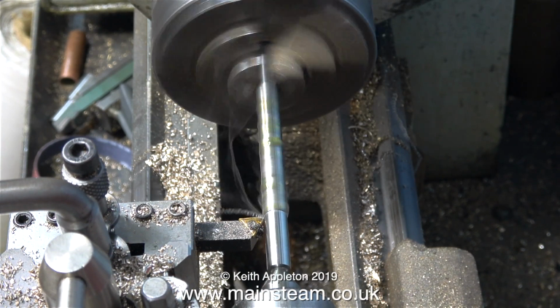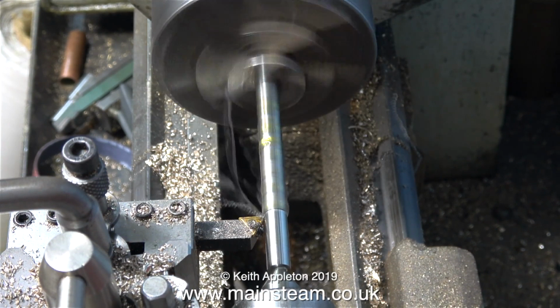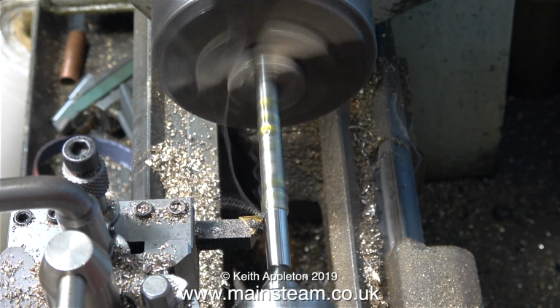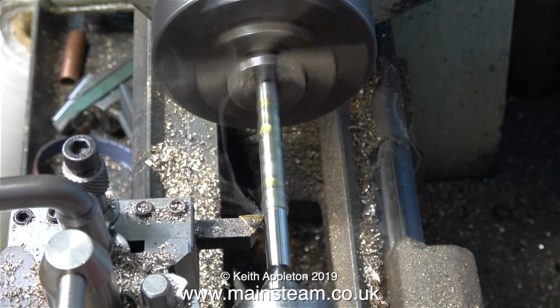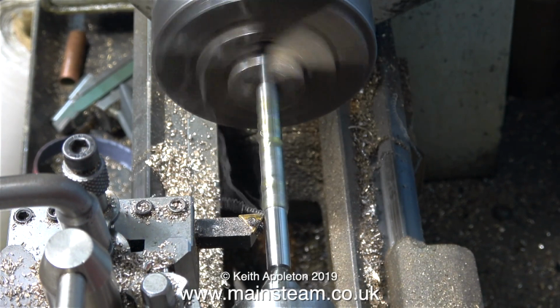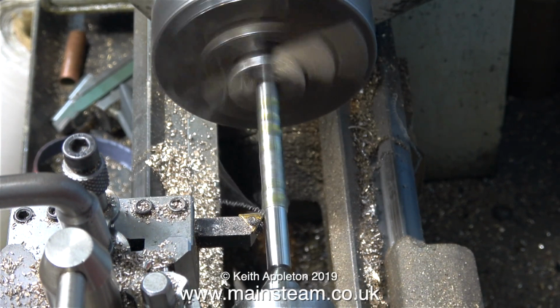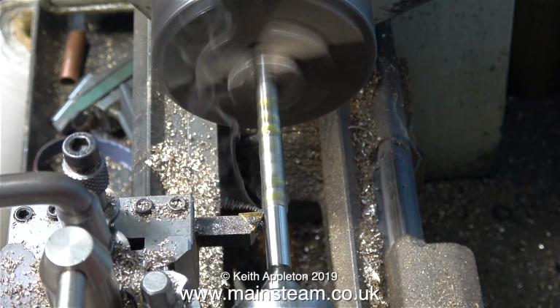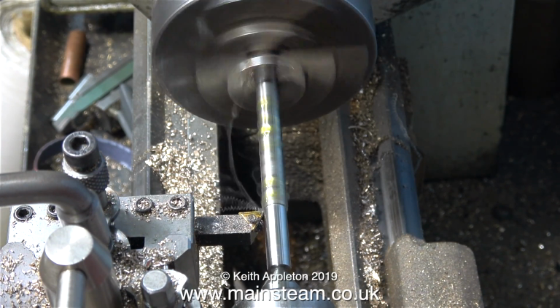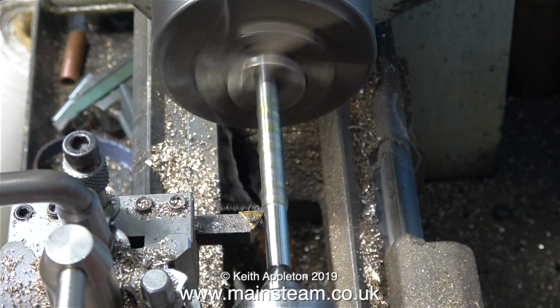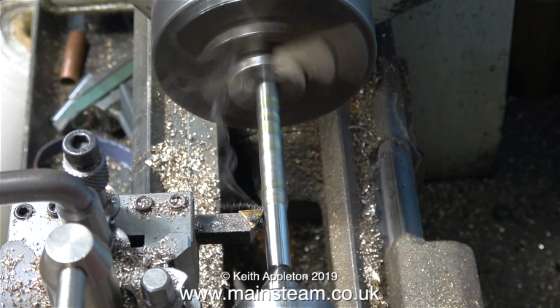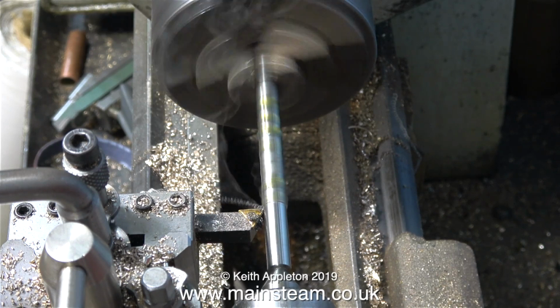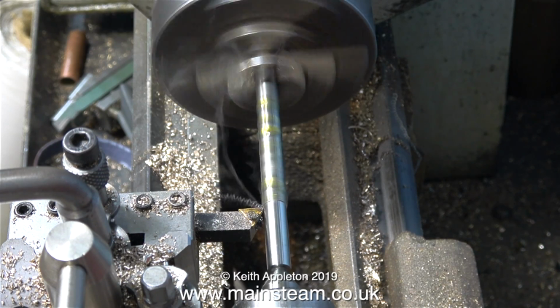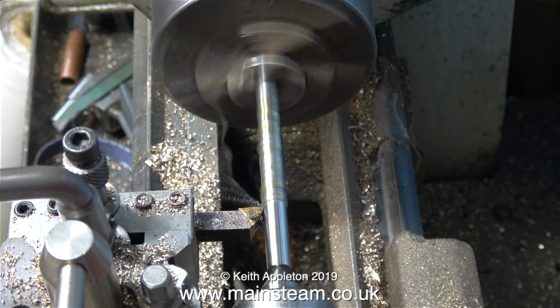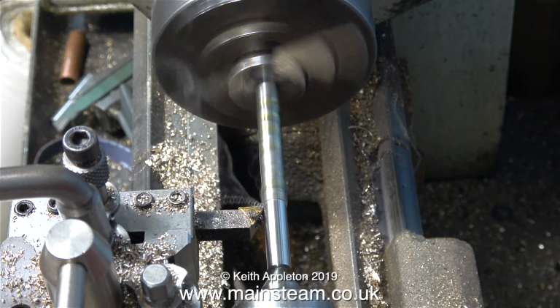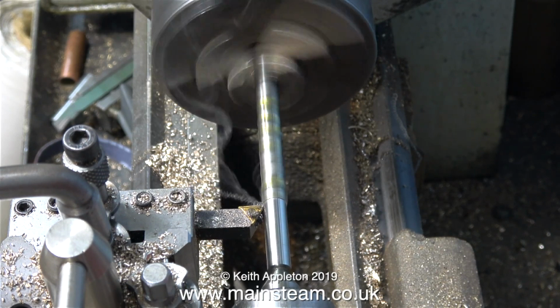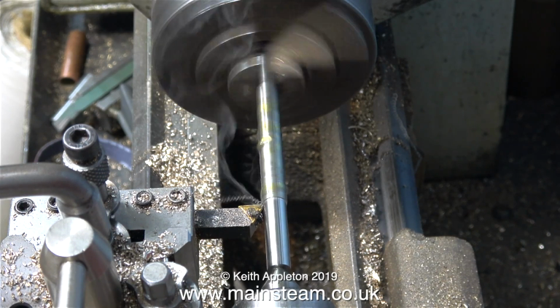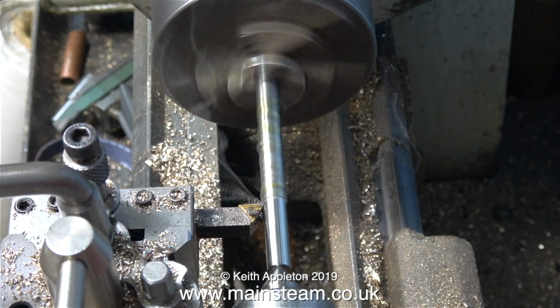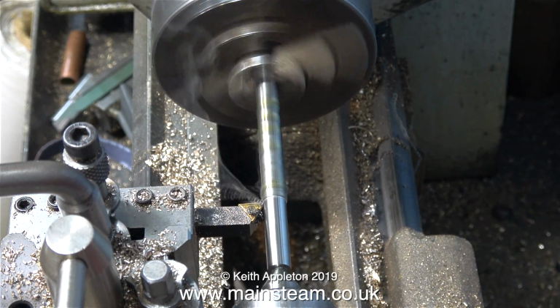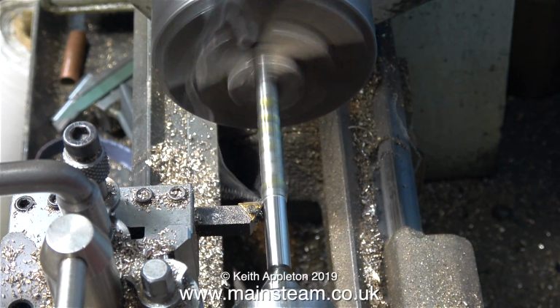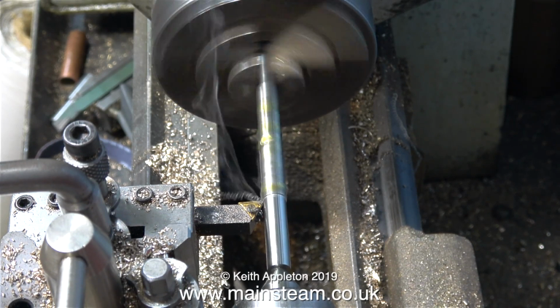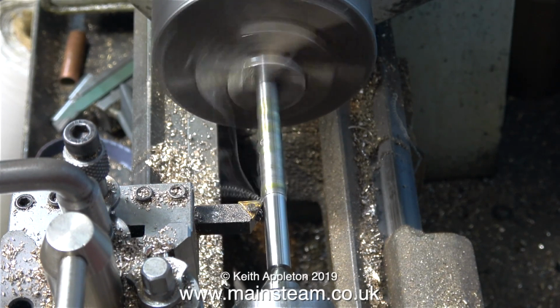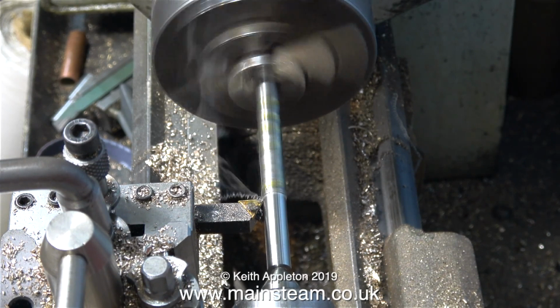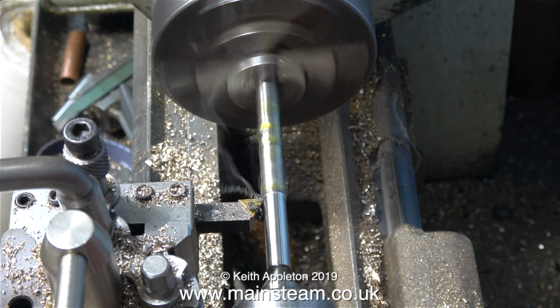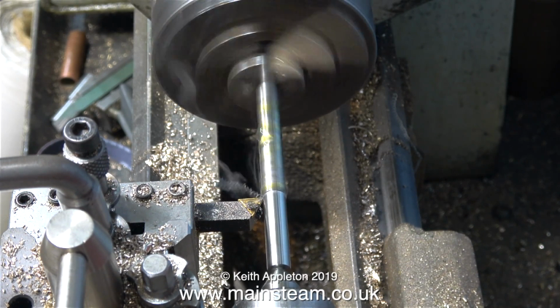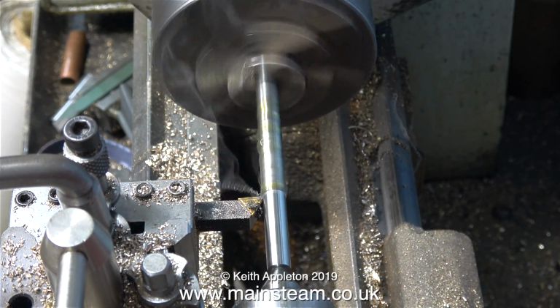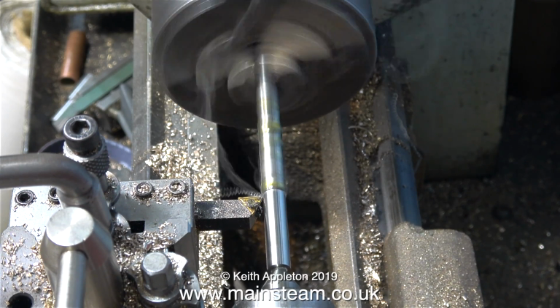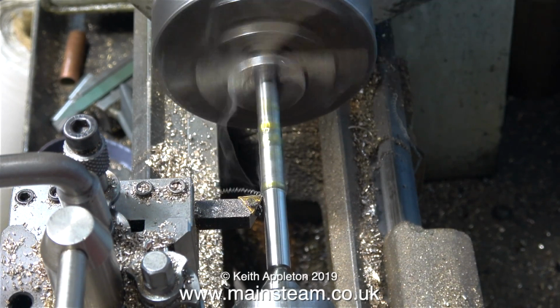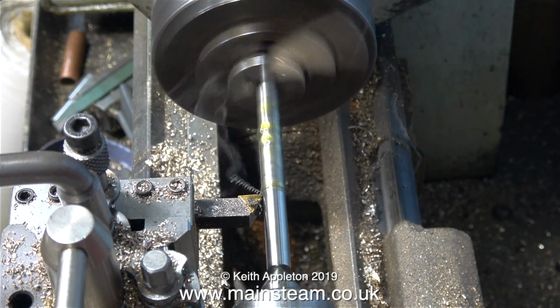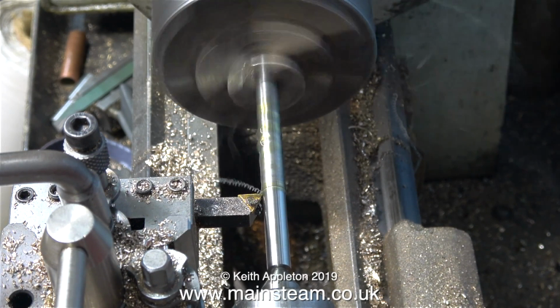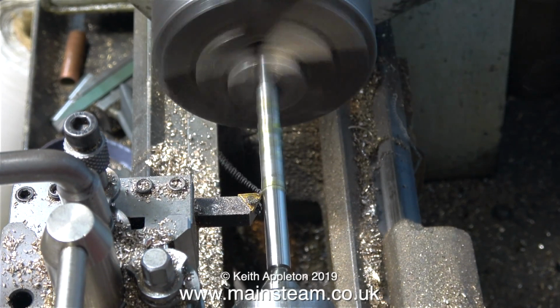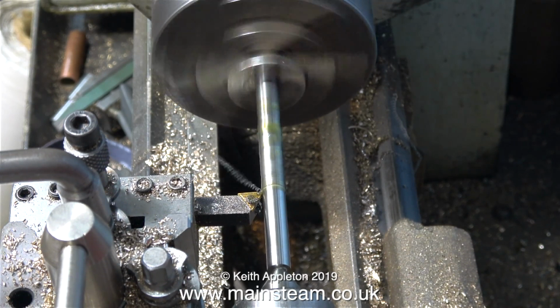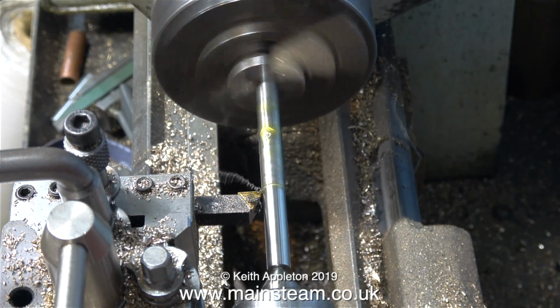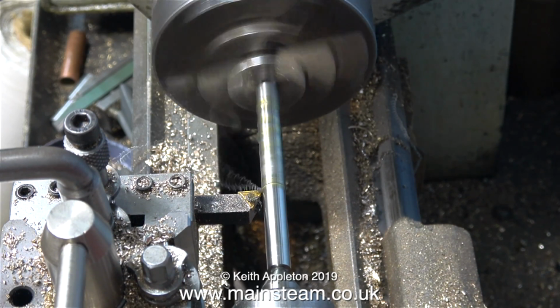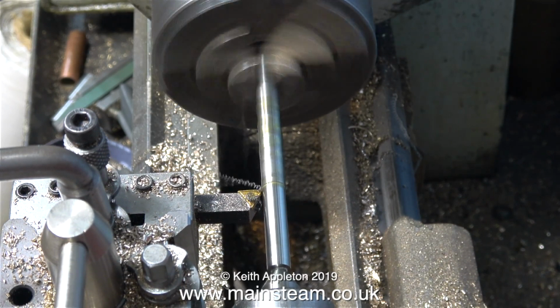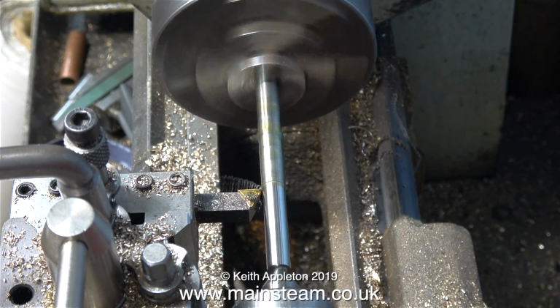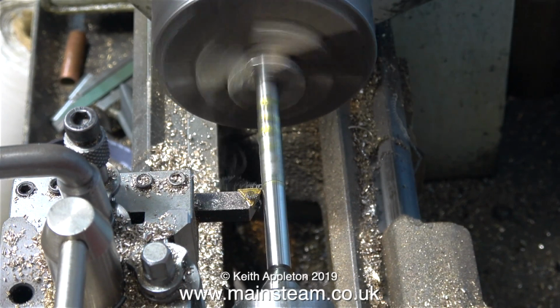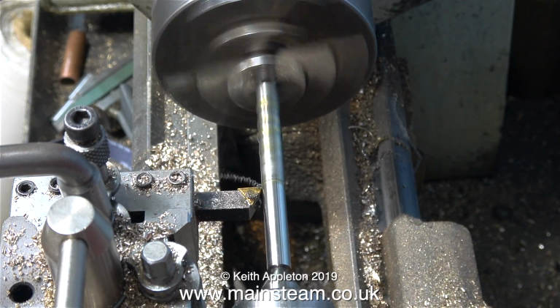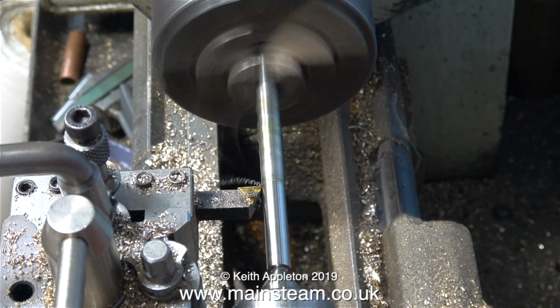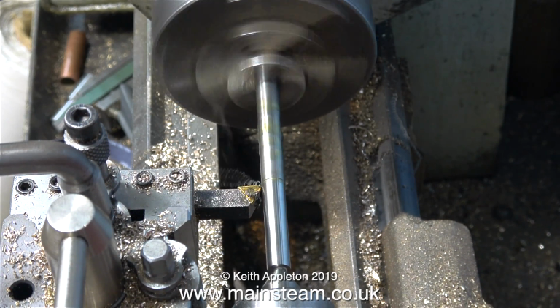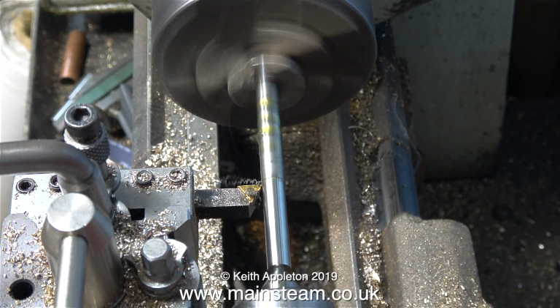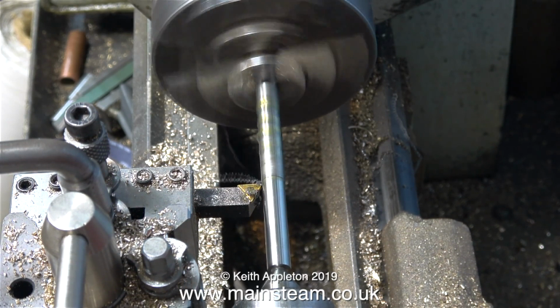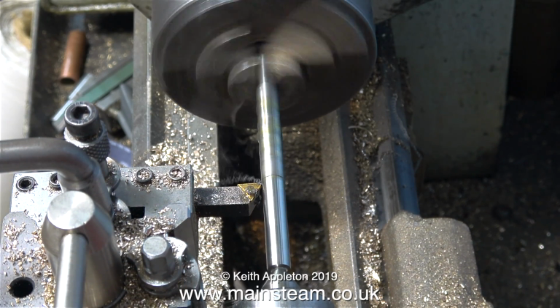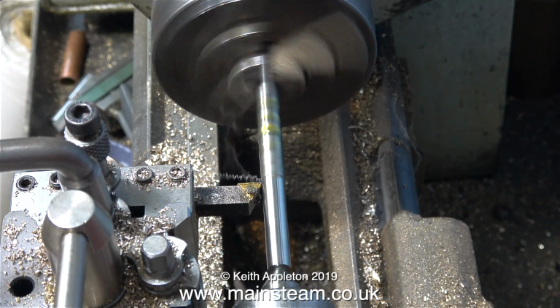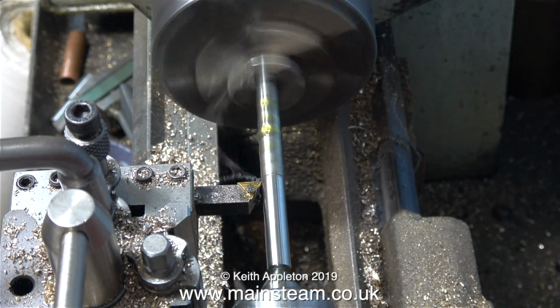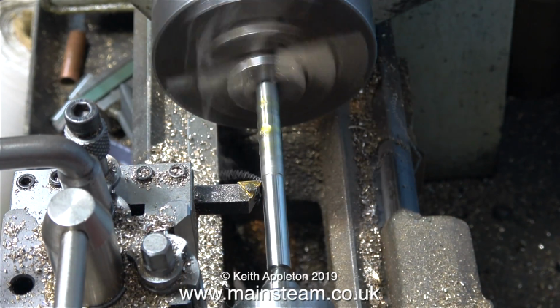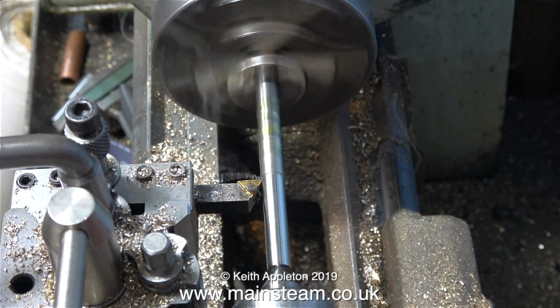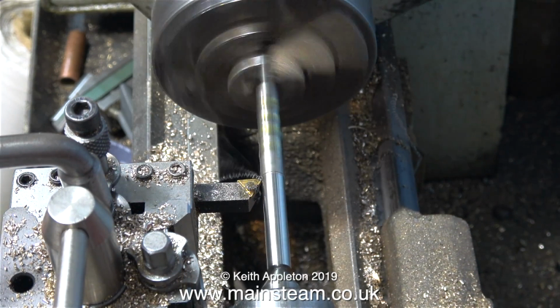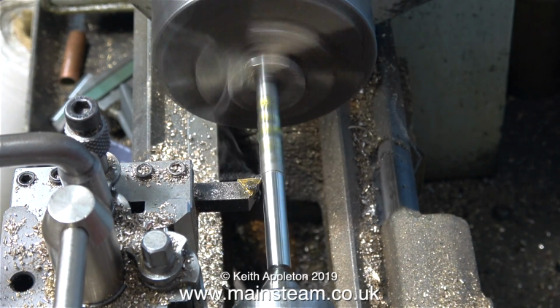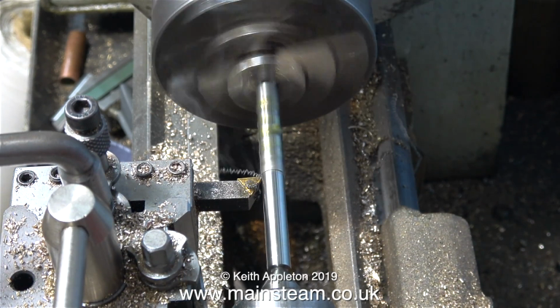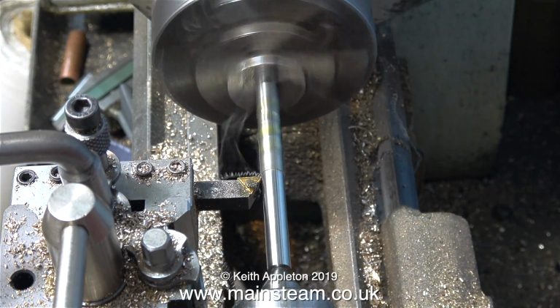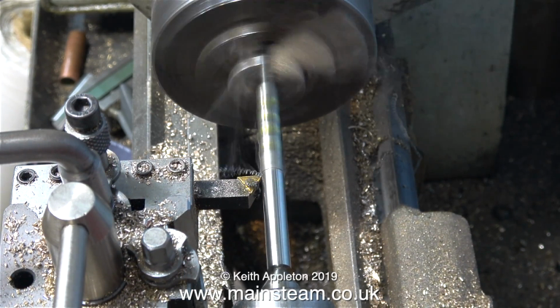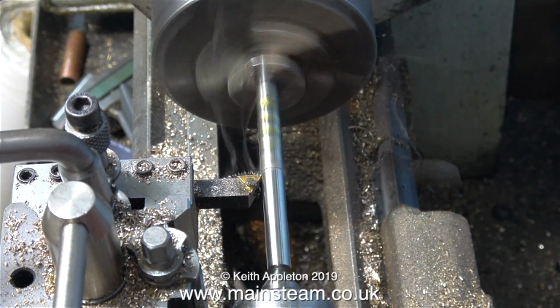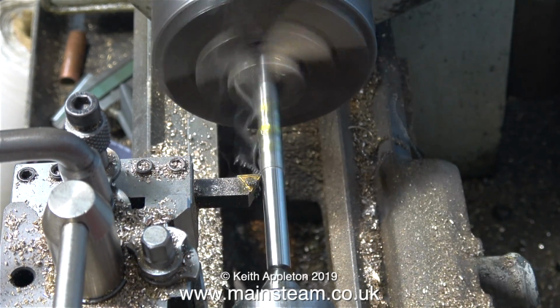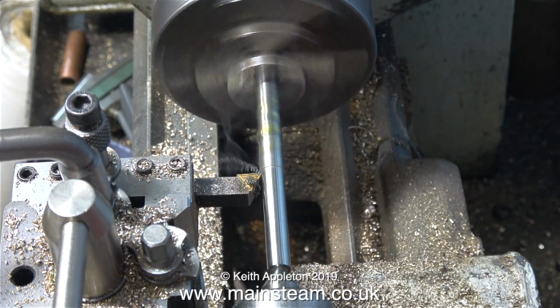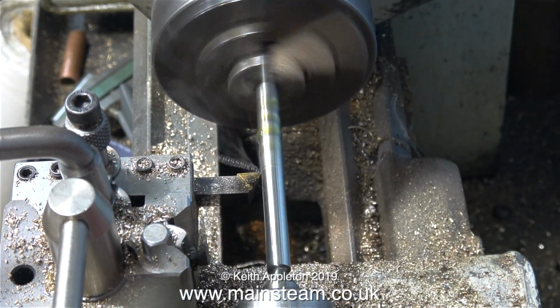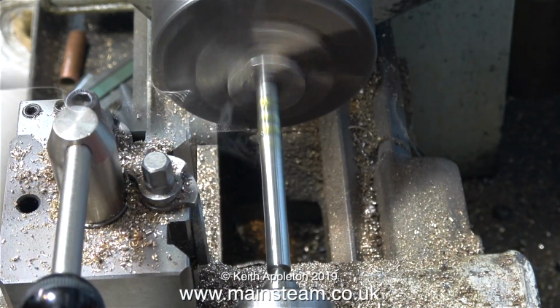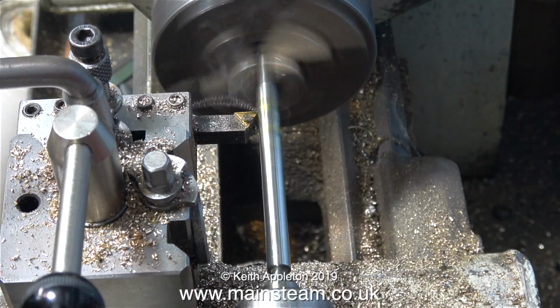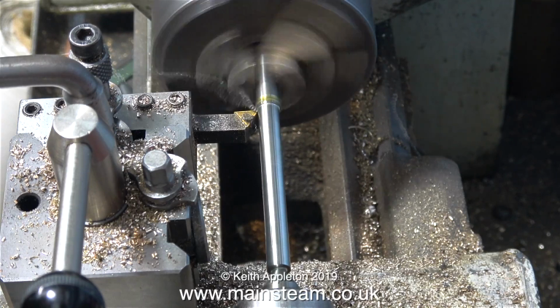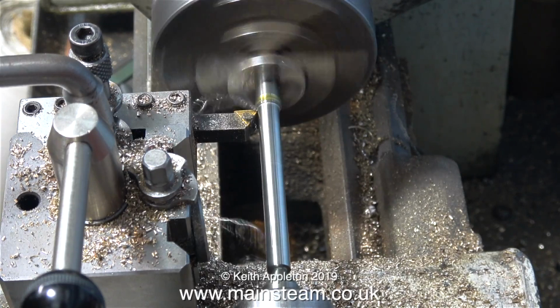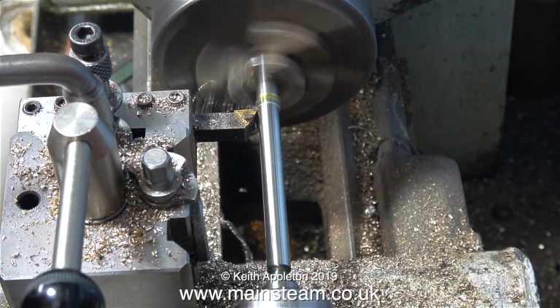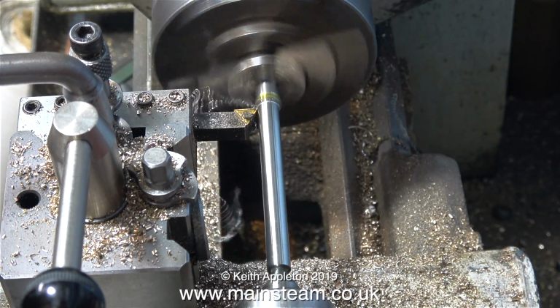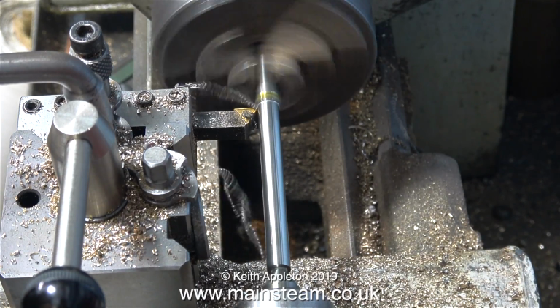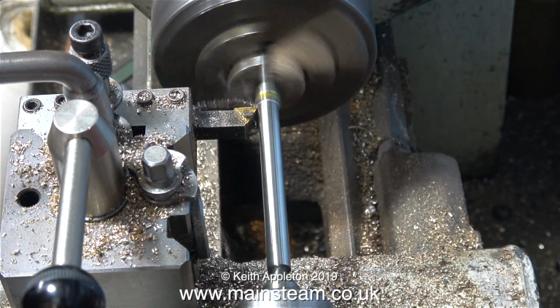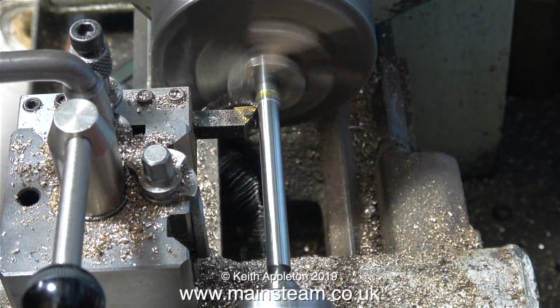The idea is to turn down this piece of bar to exactly the same diameter as the original crankshaft, and it should fit perfectly into the bearings in their existing condition.